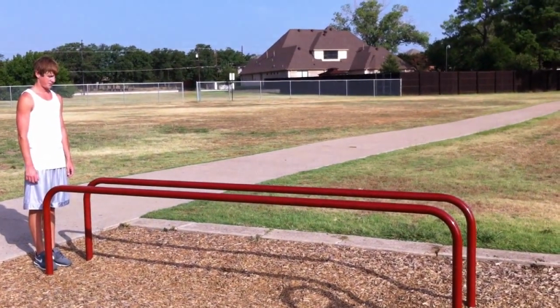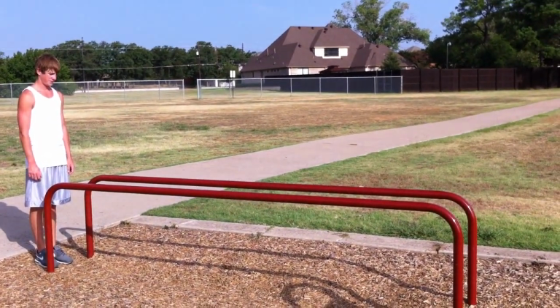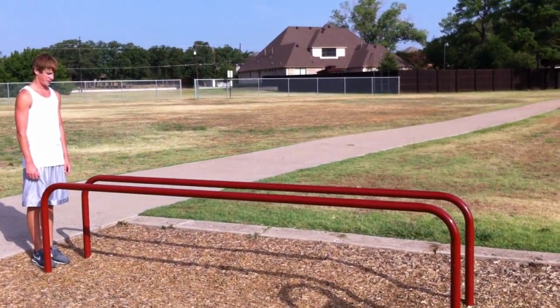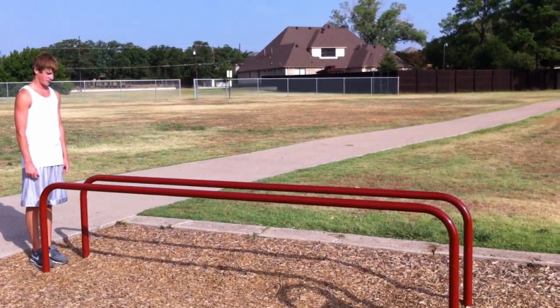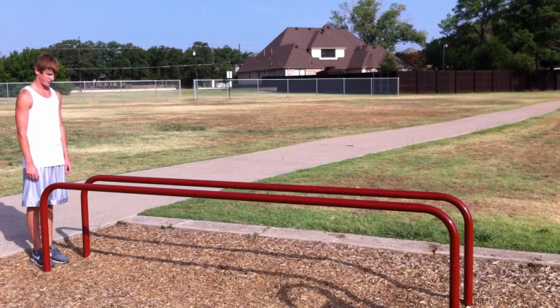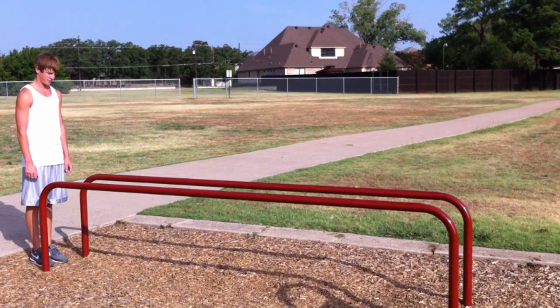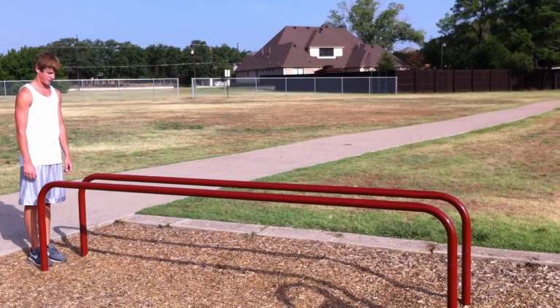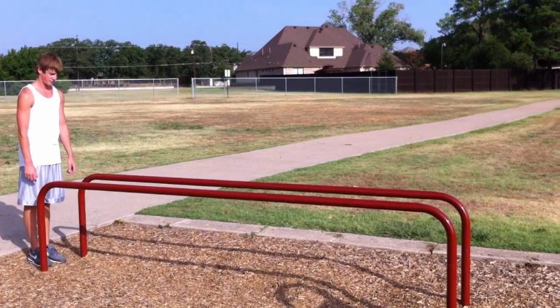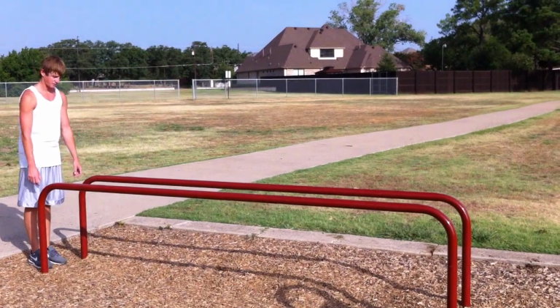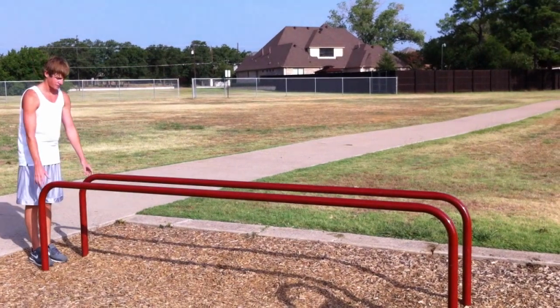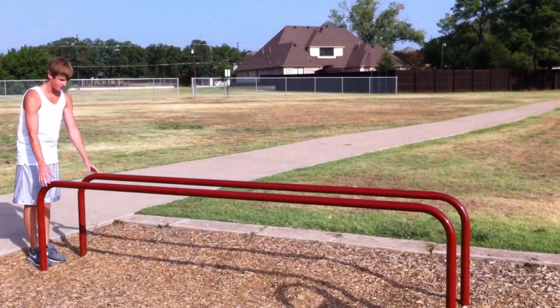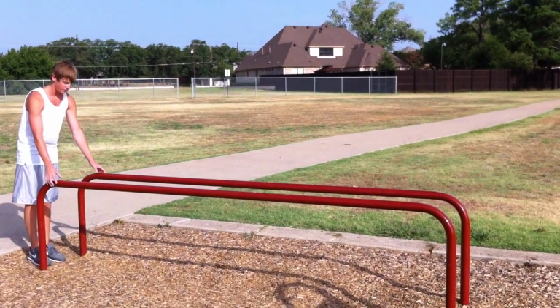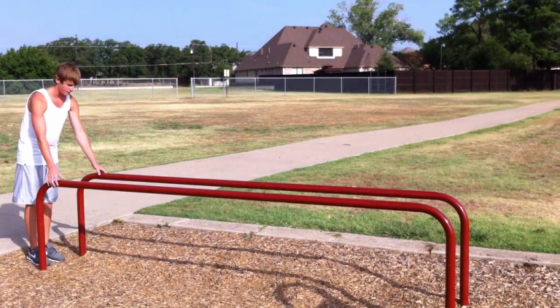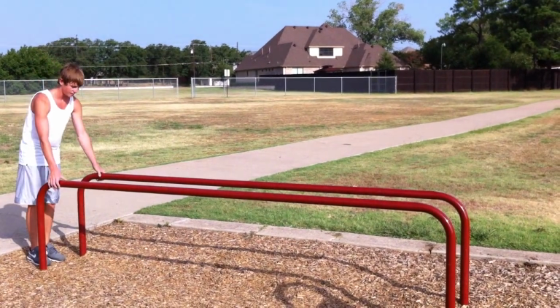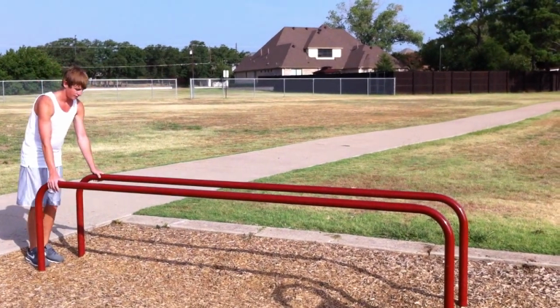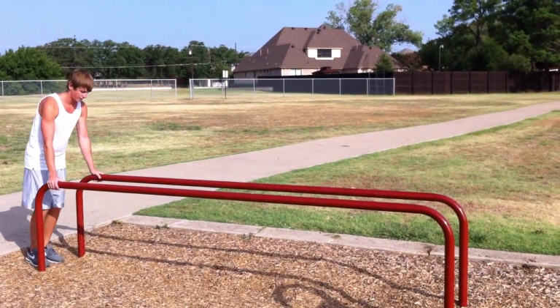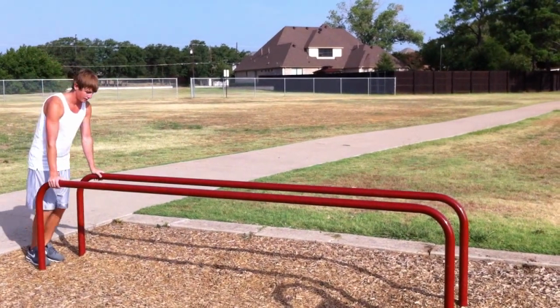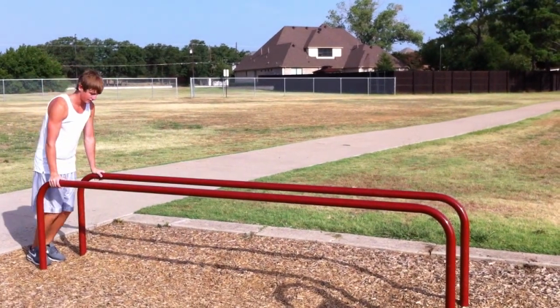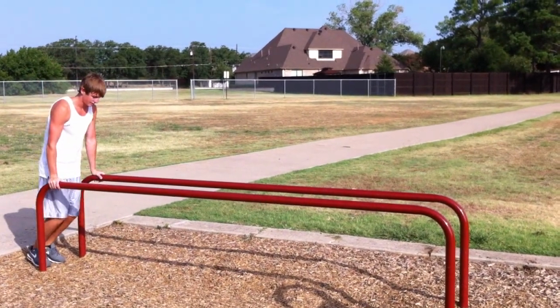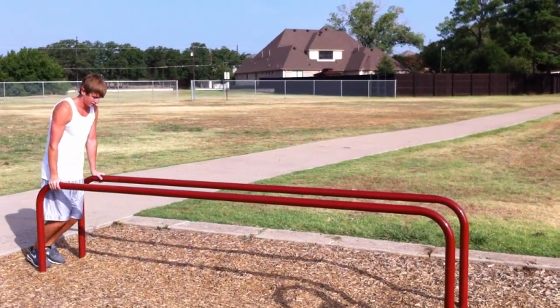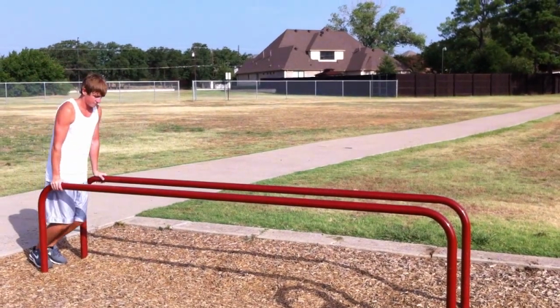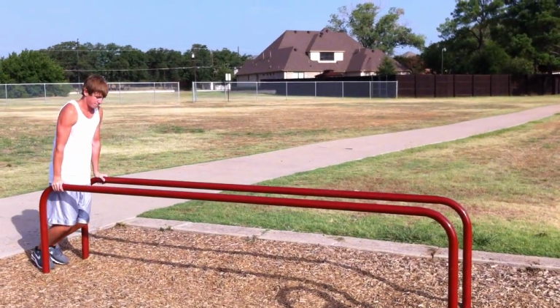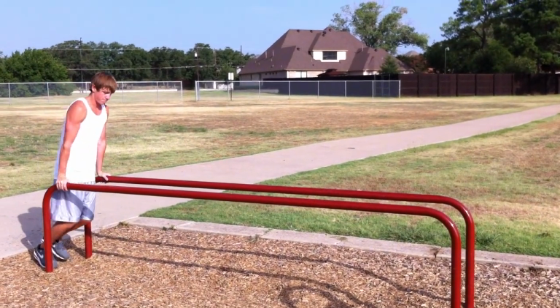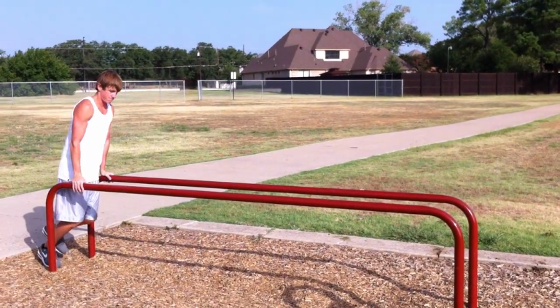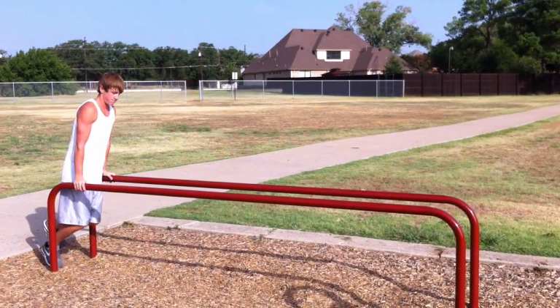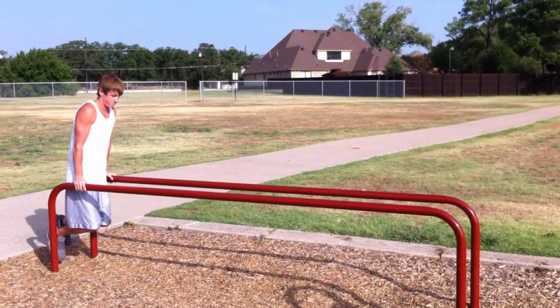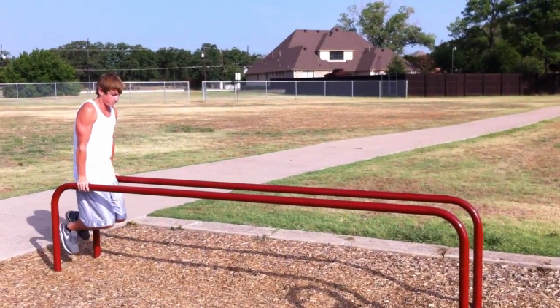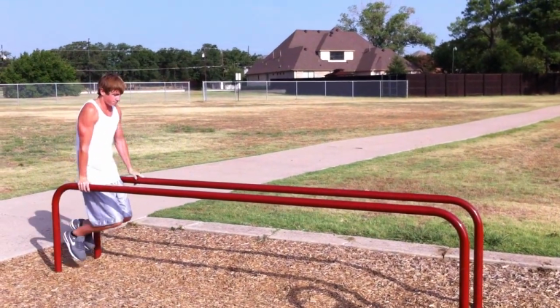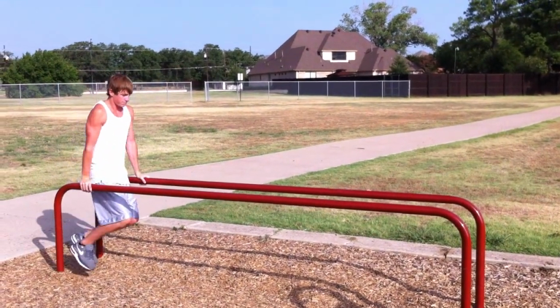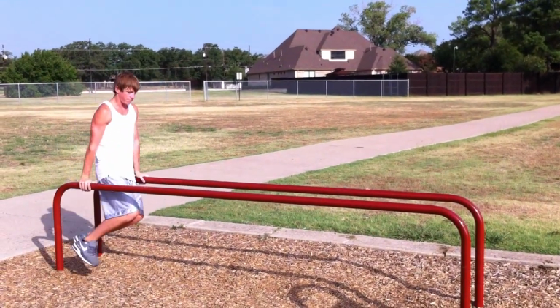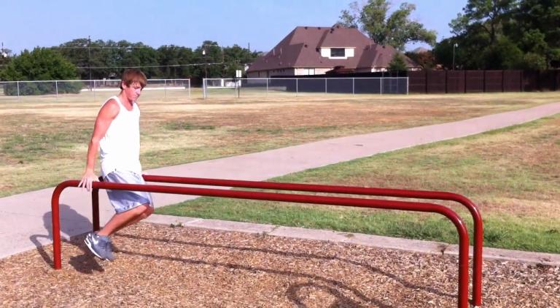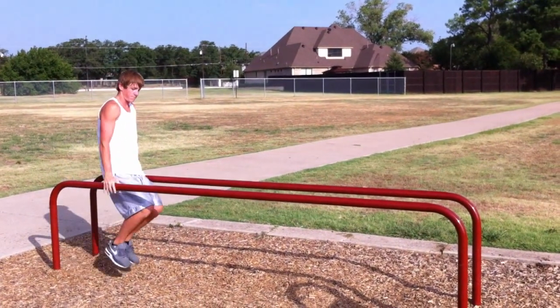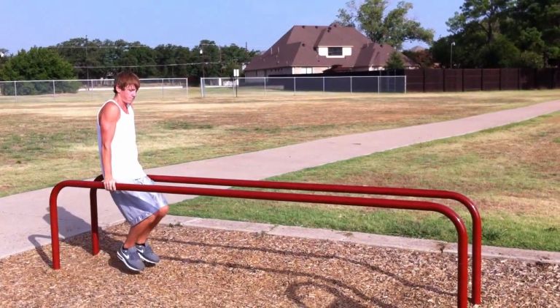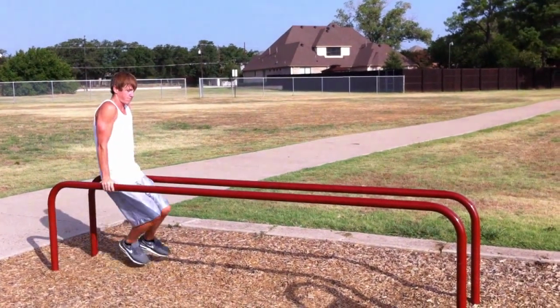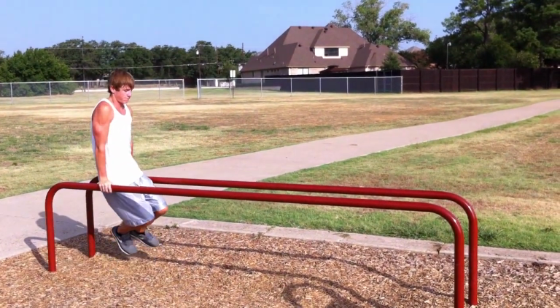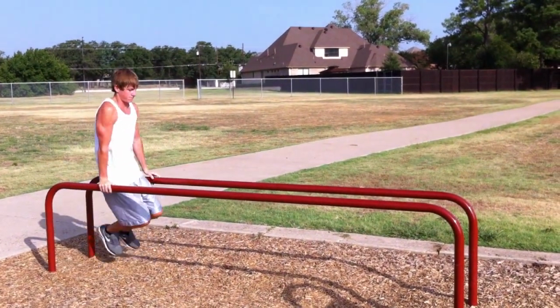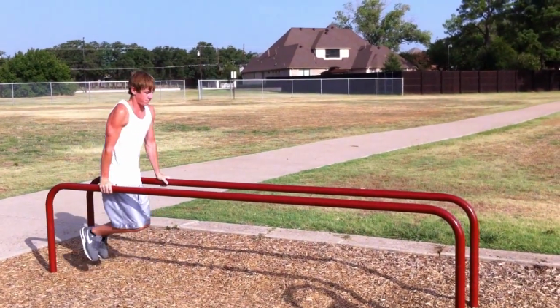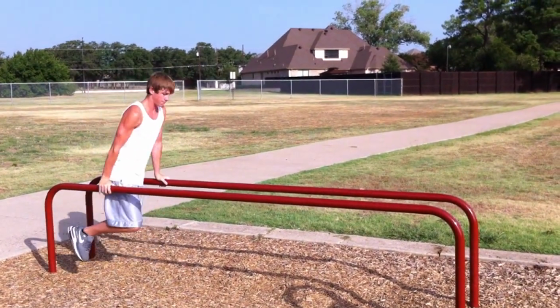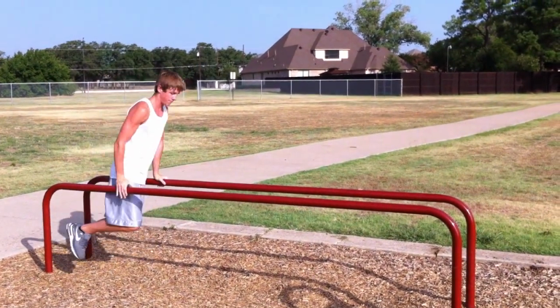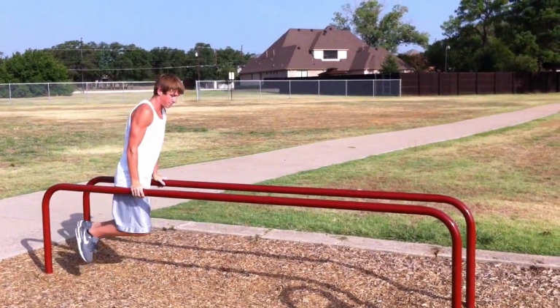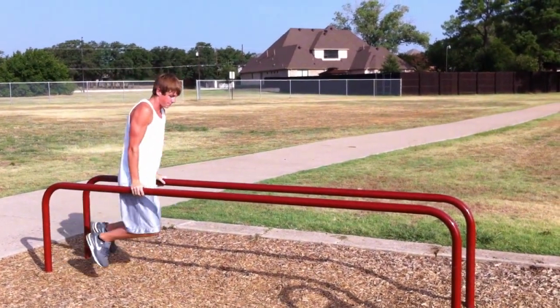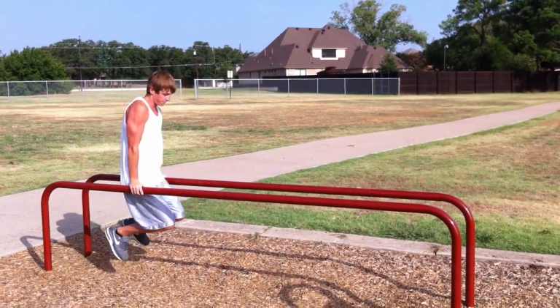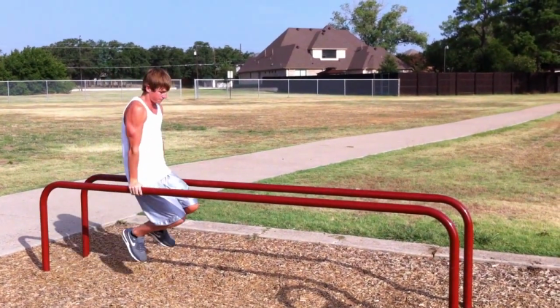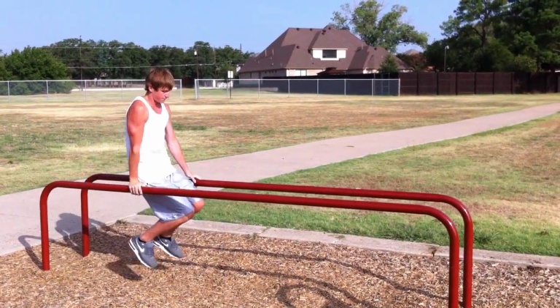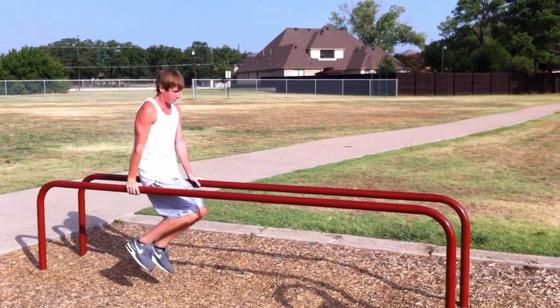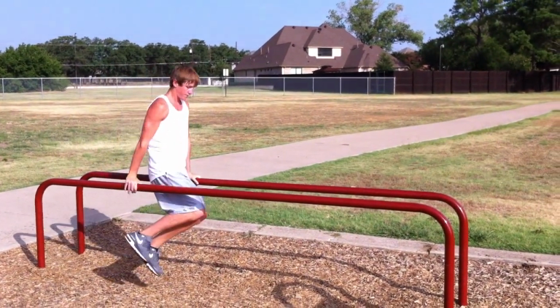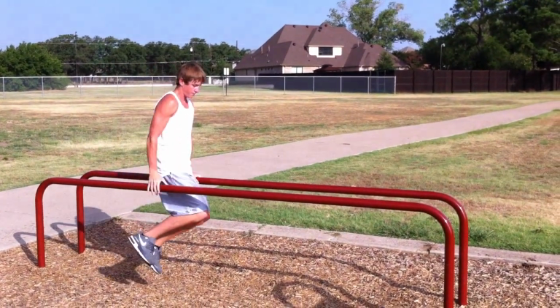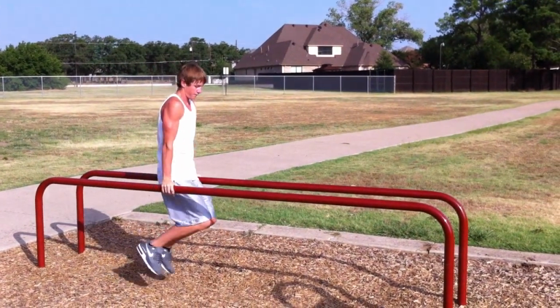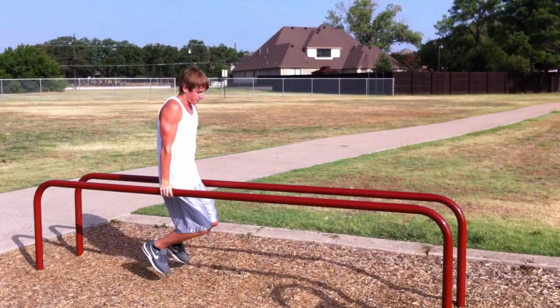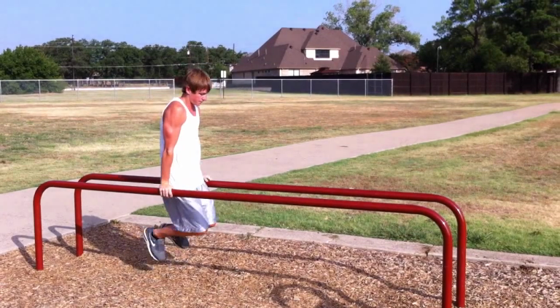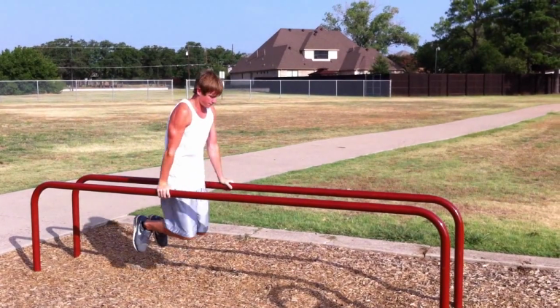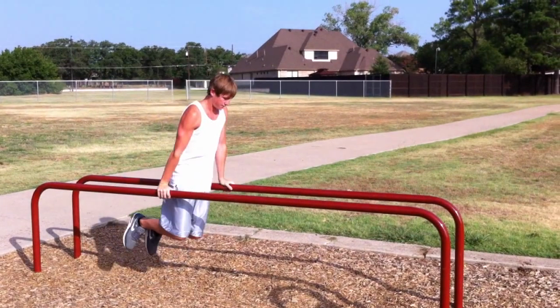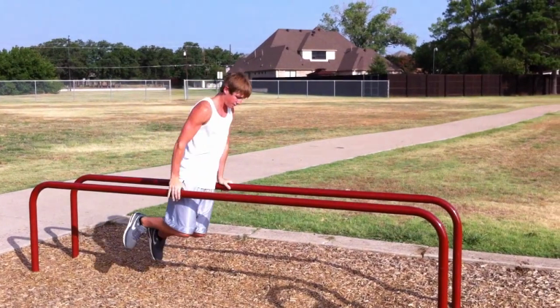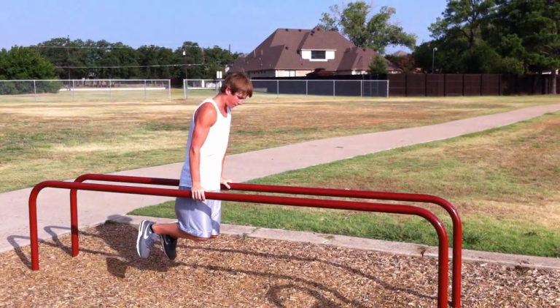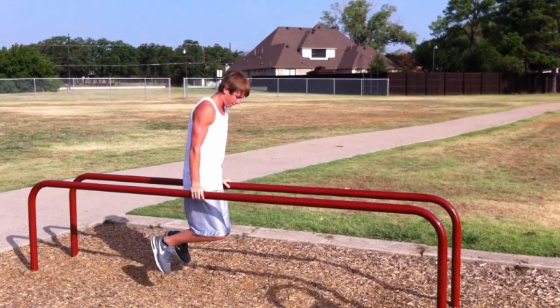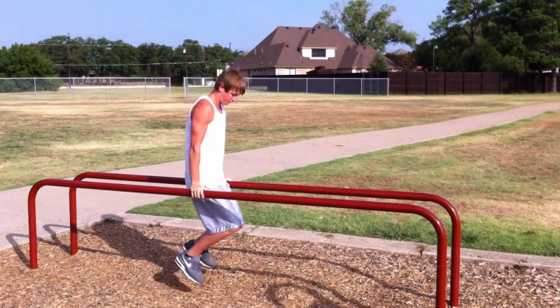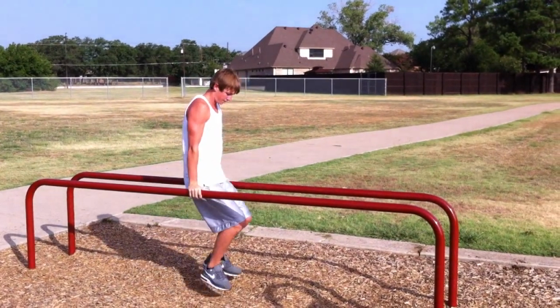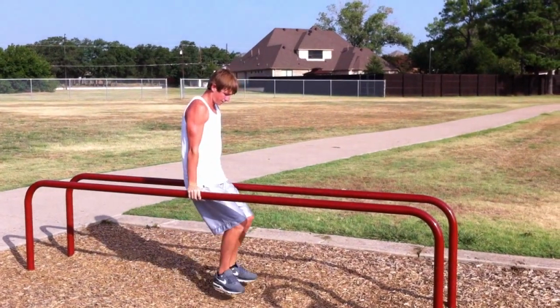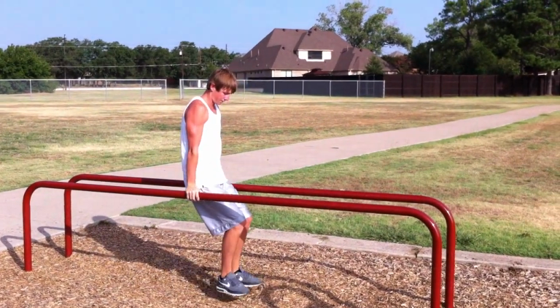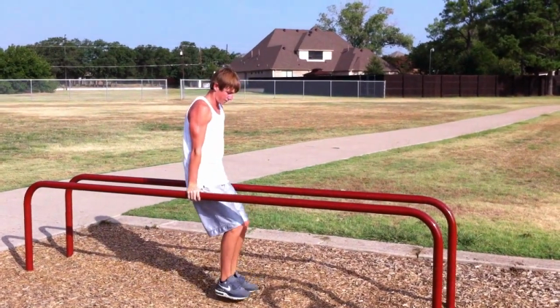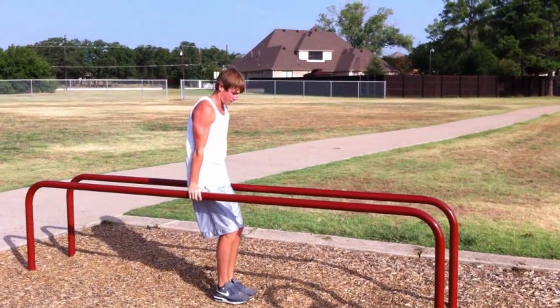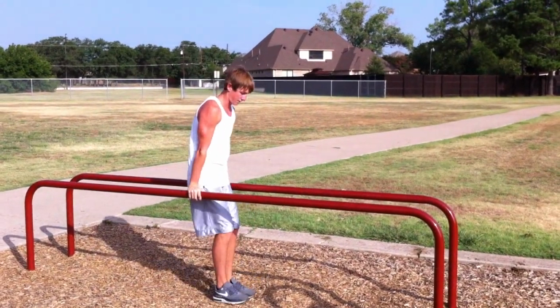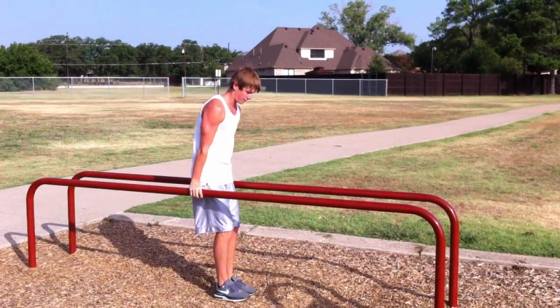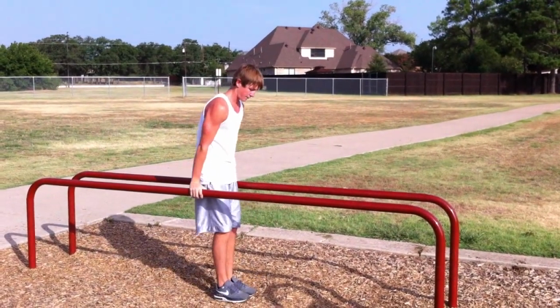Arm walk. Grasp the bar and support the body. With arms straight, walk the entire length of the bar.